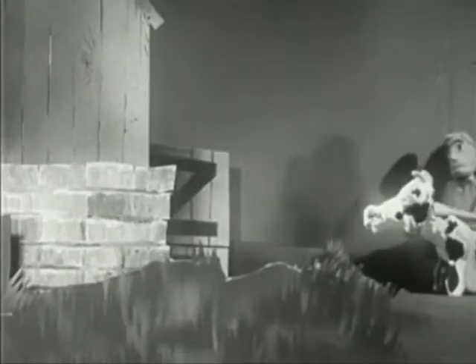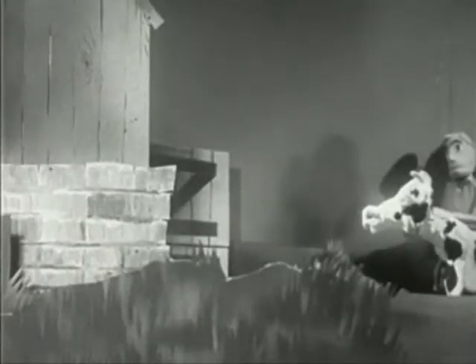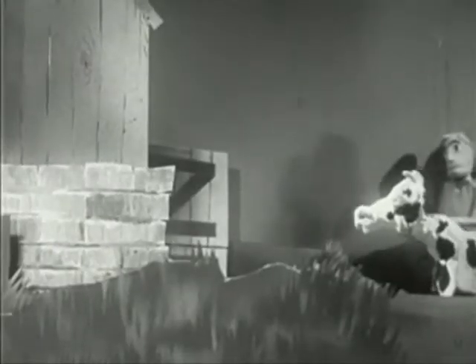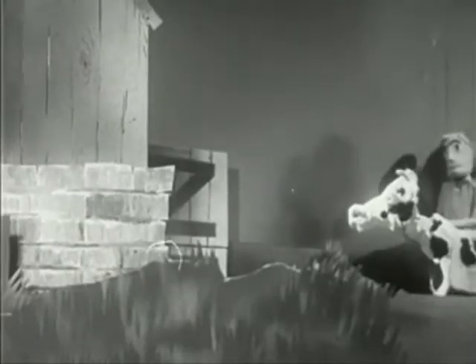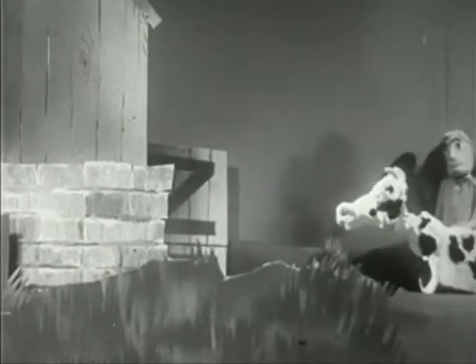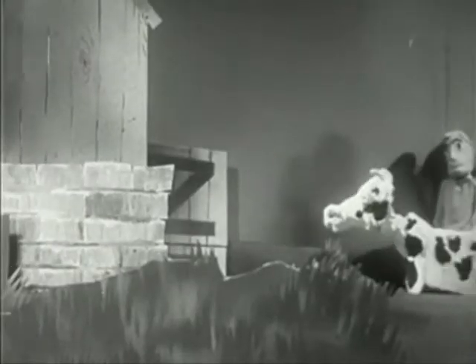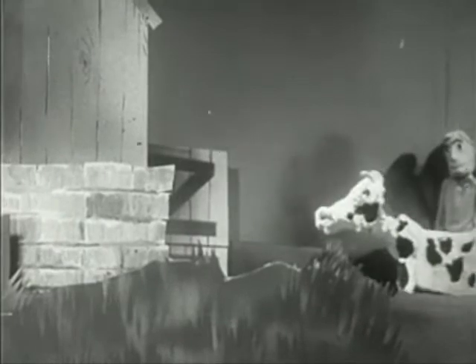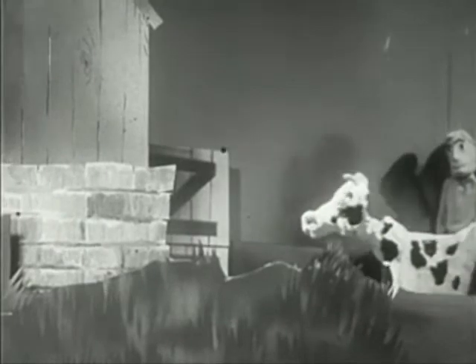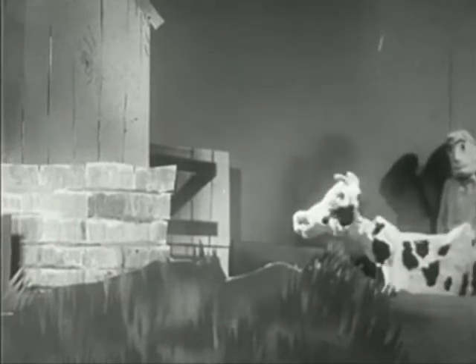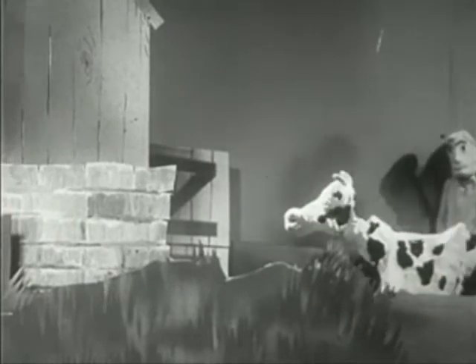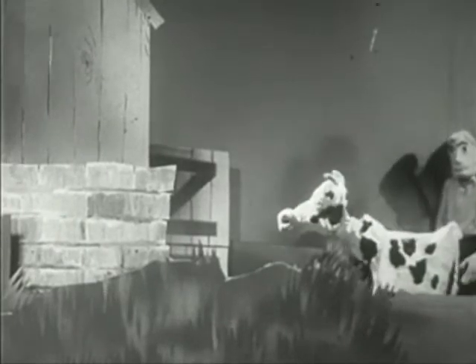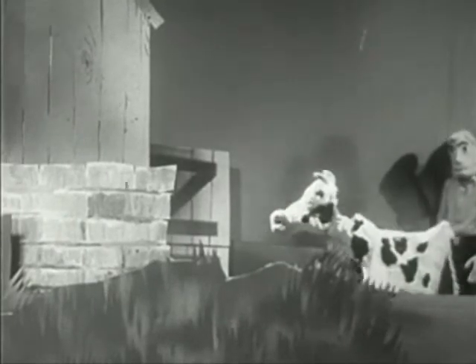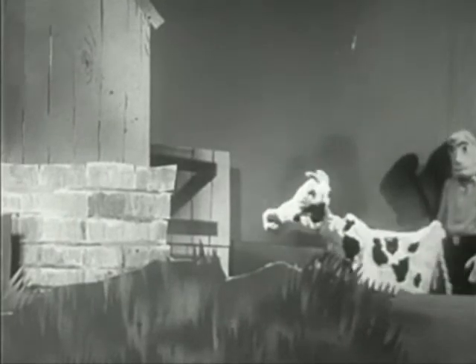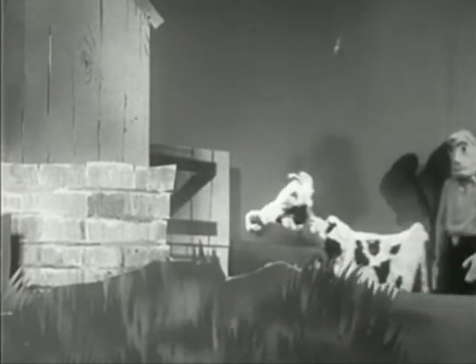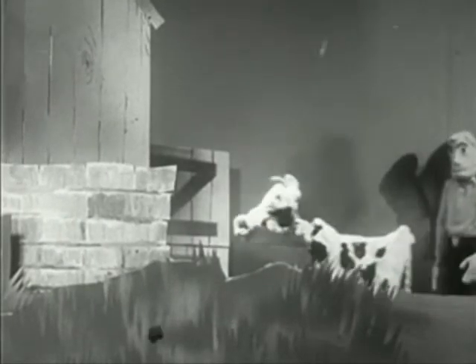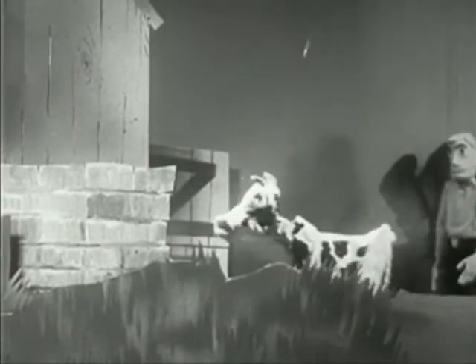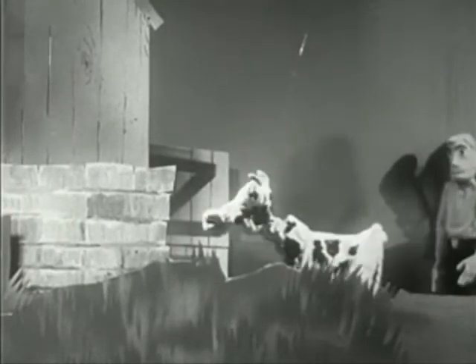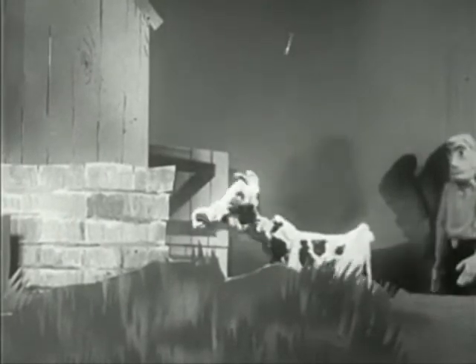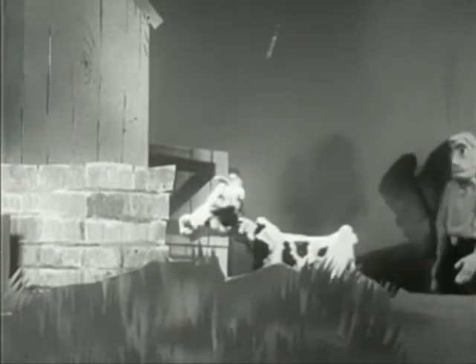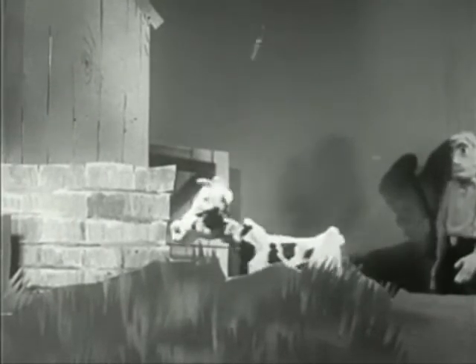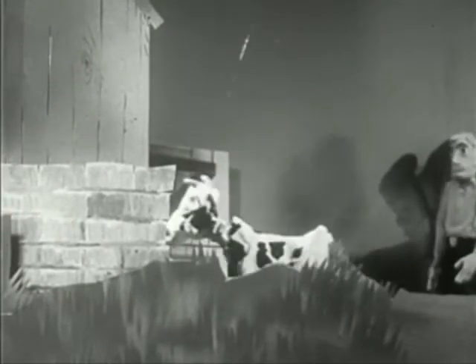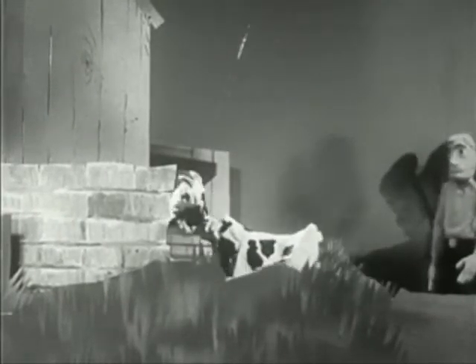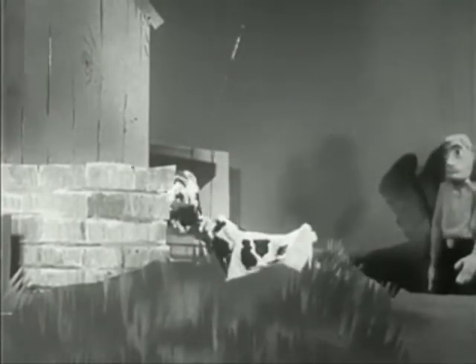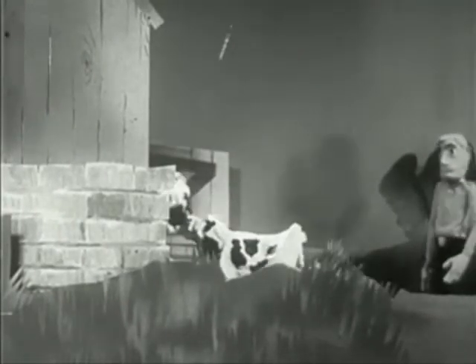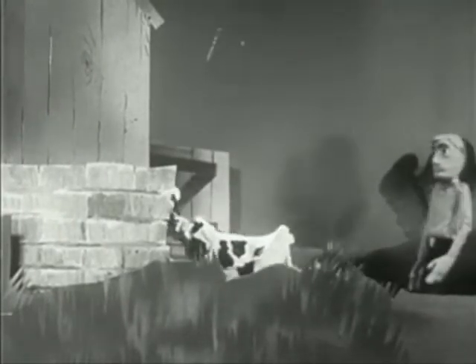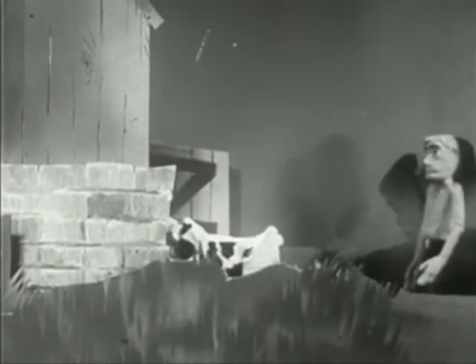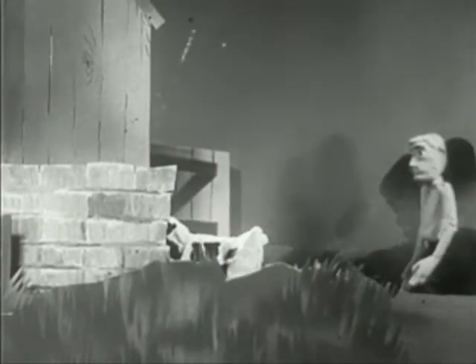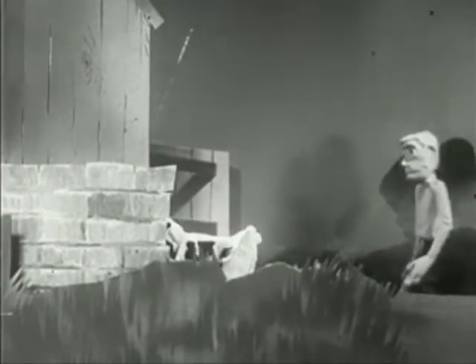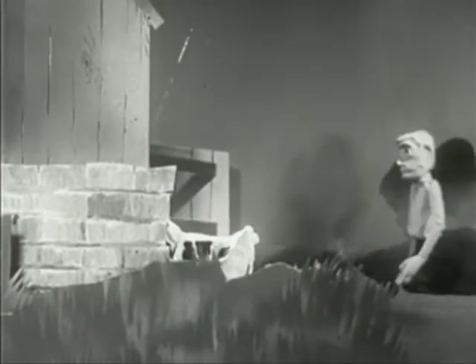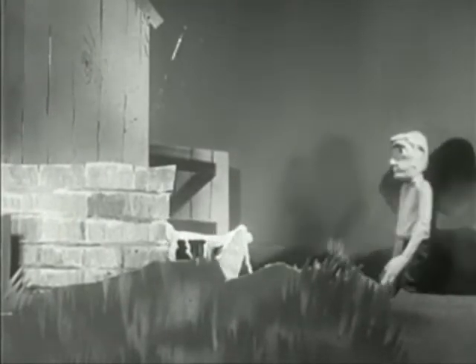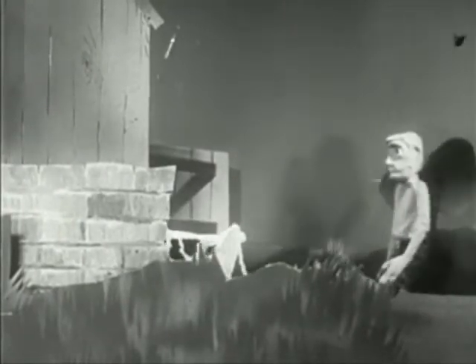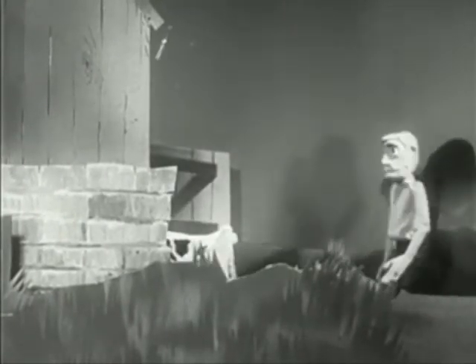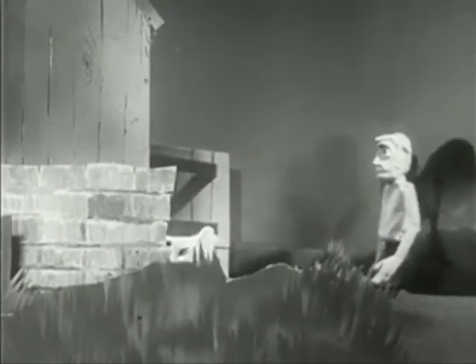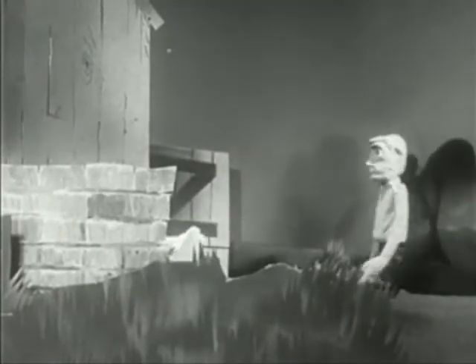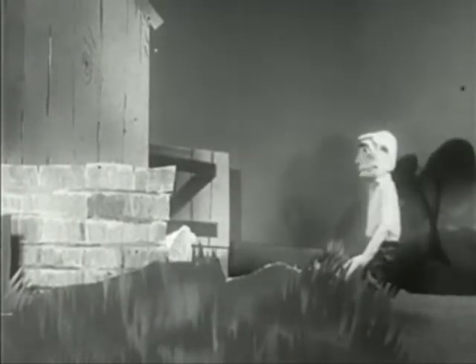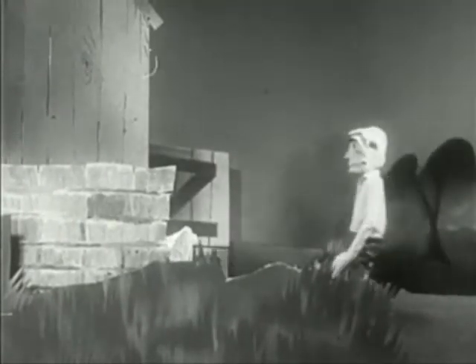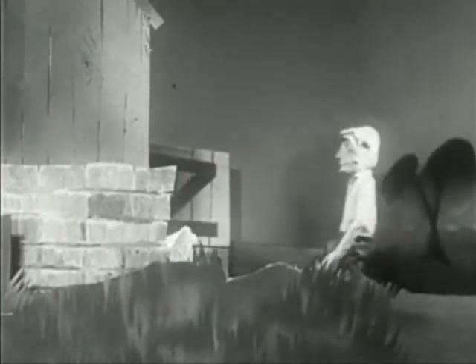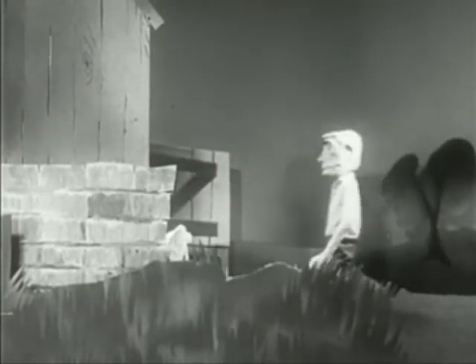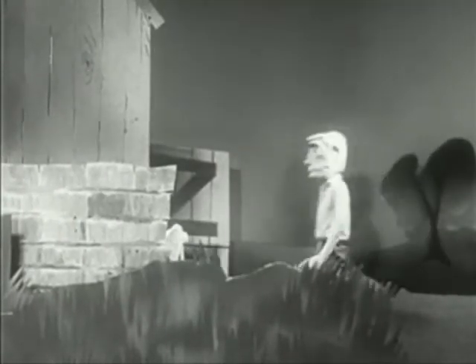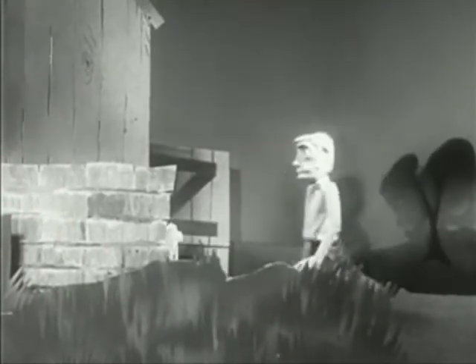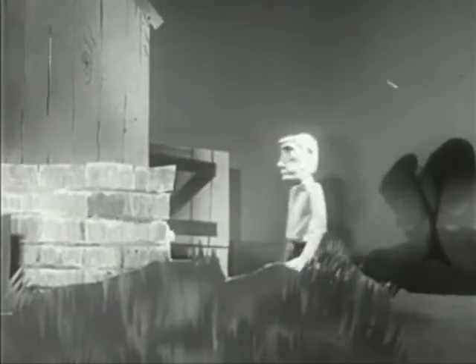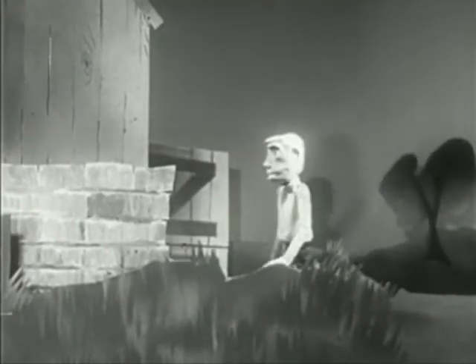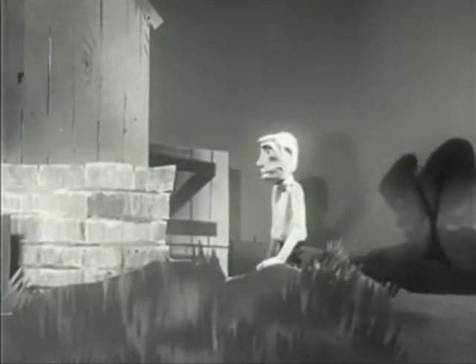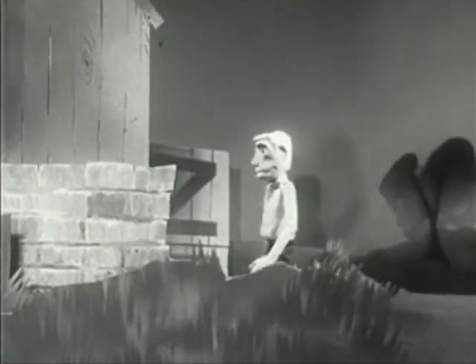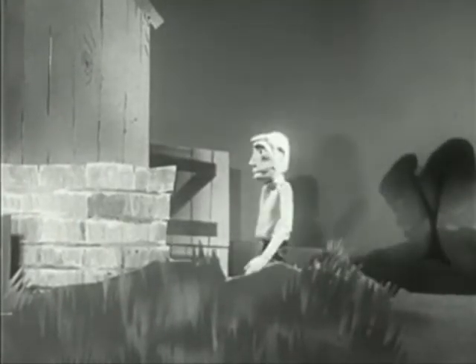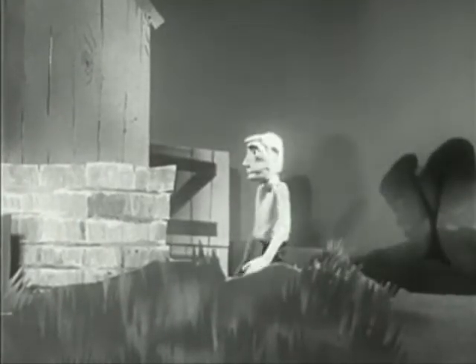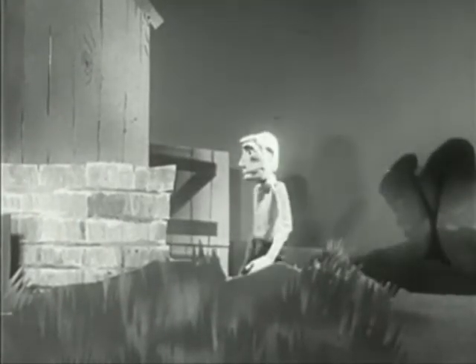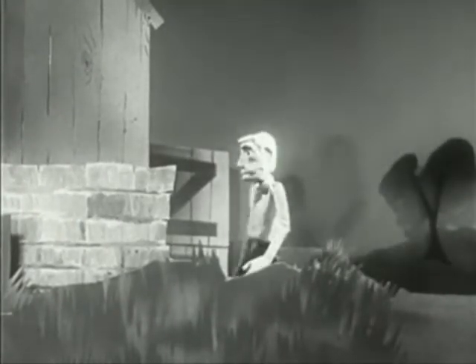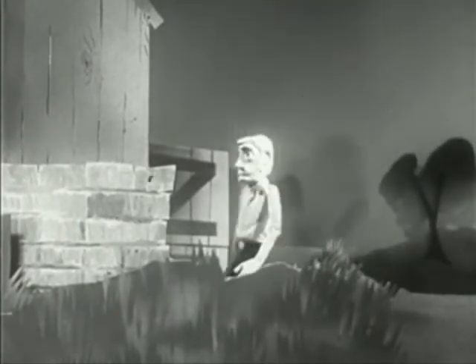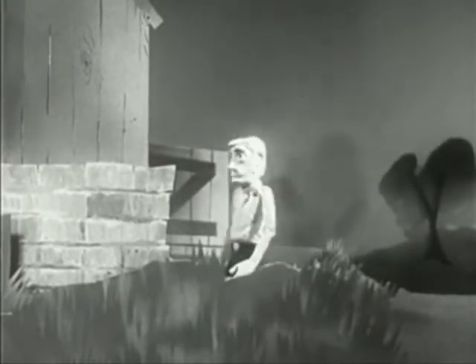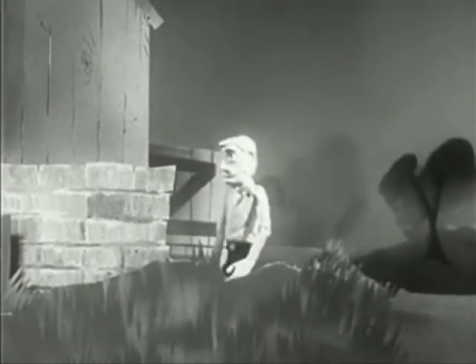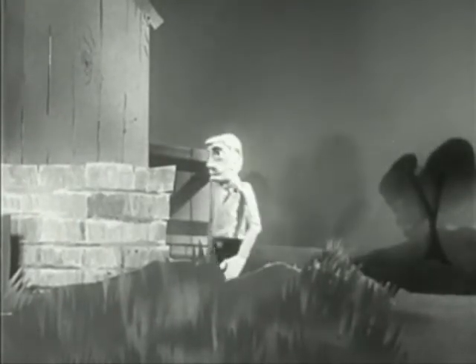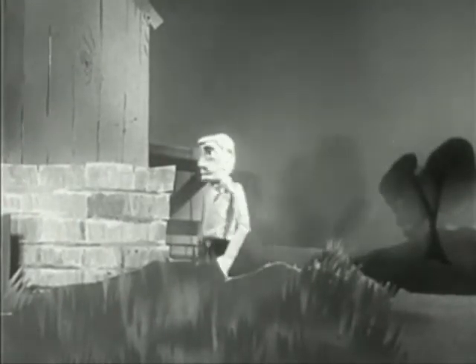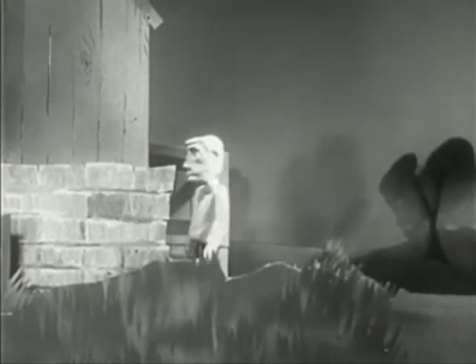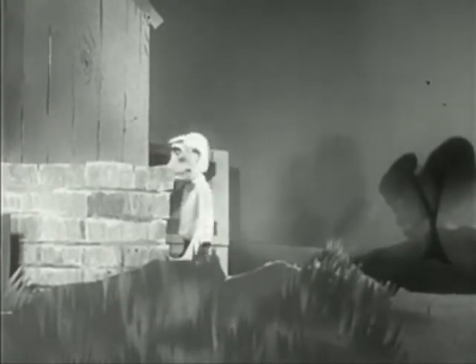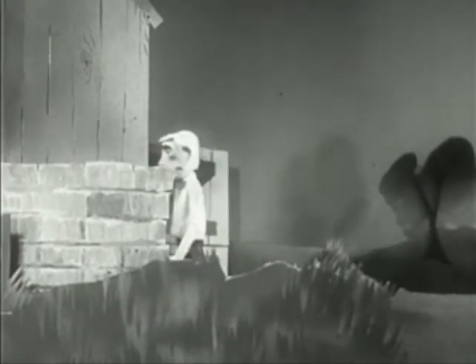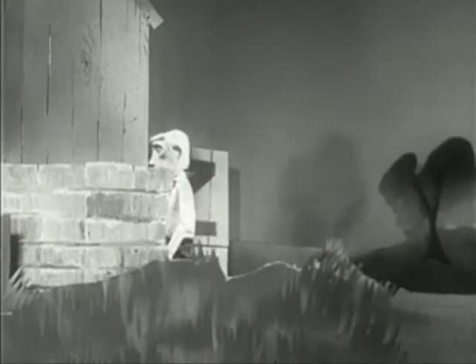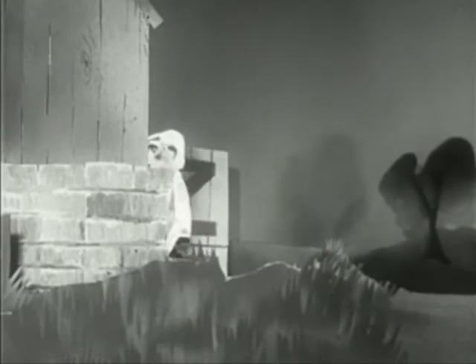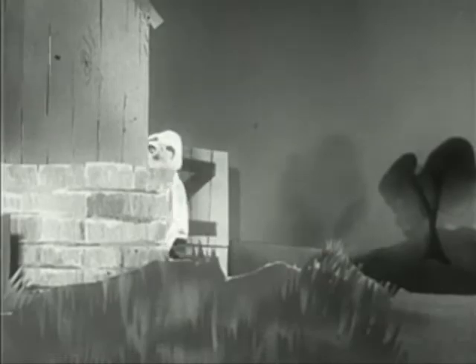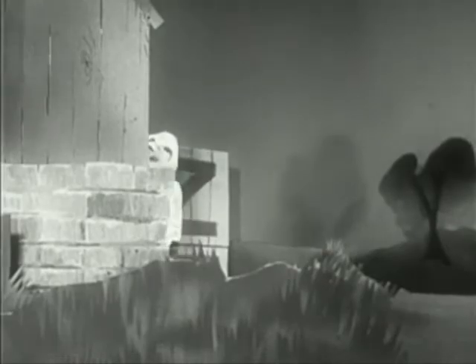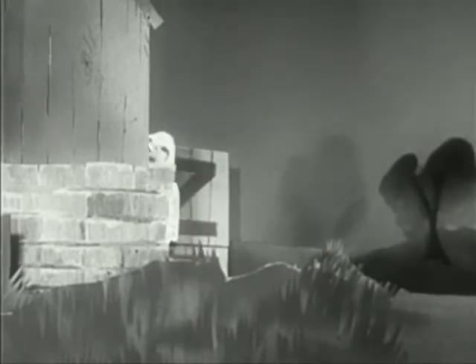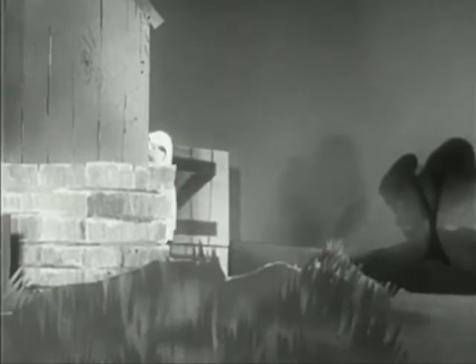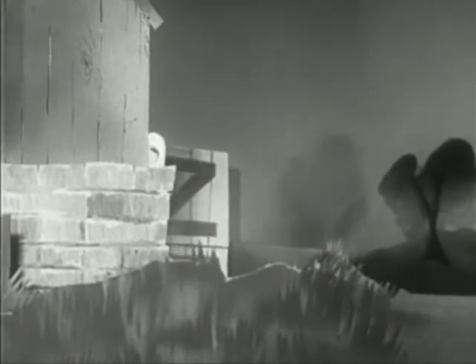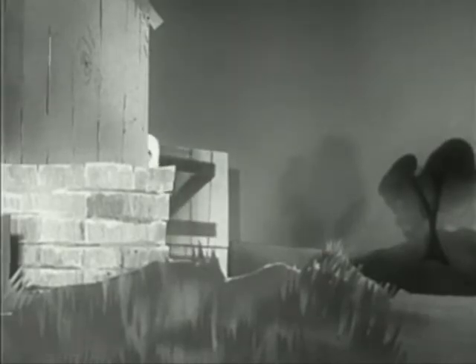In an emergency, shelter your livestock, then take shelter yourself.